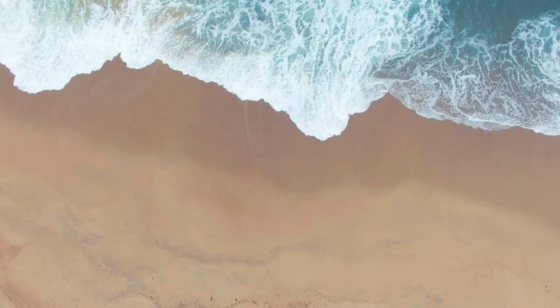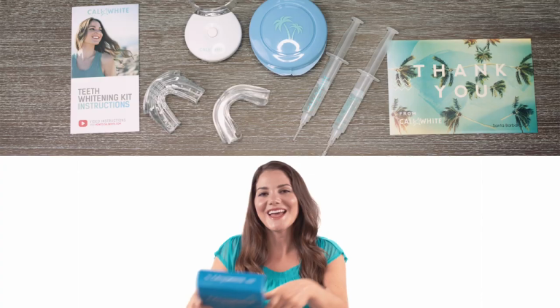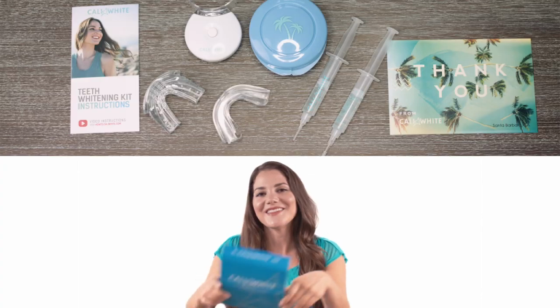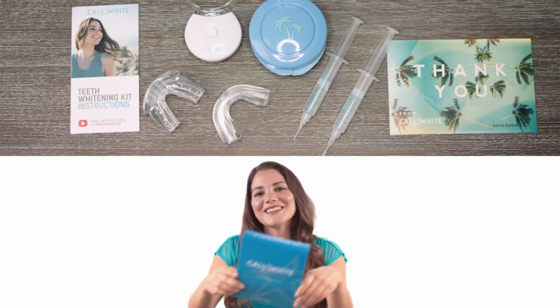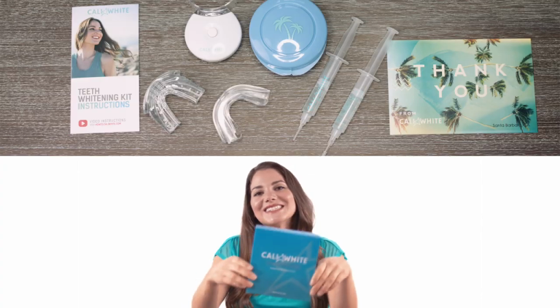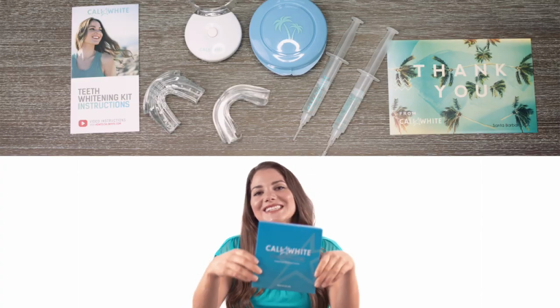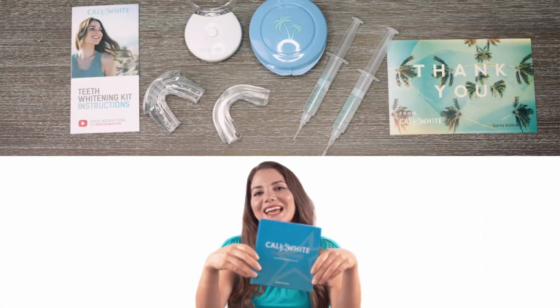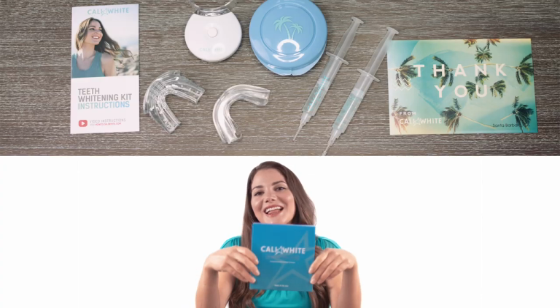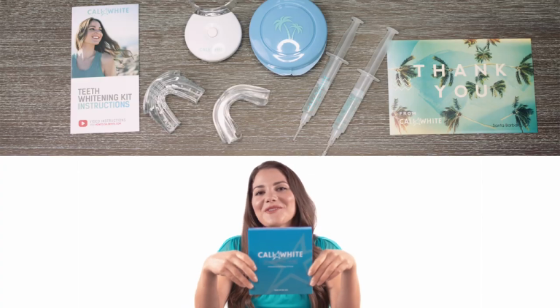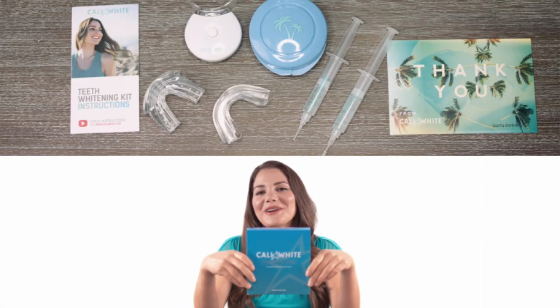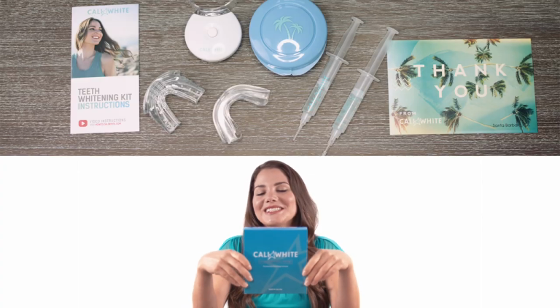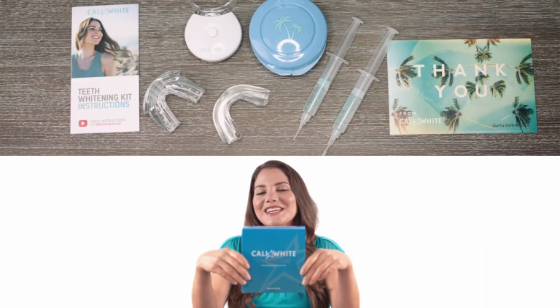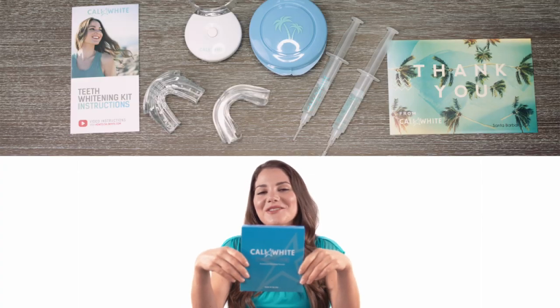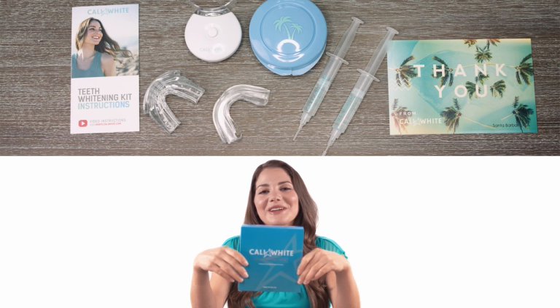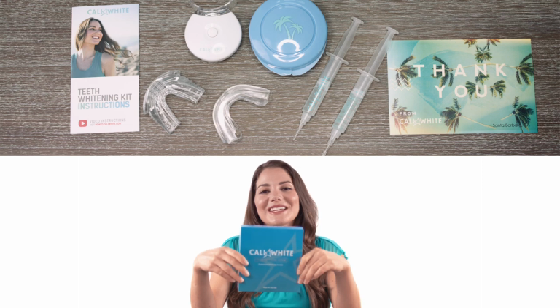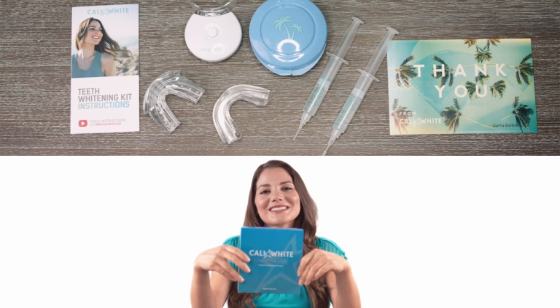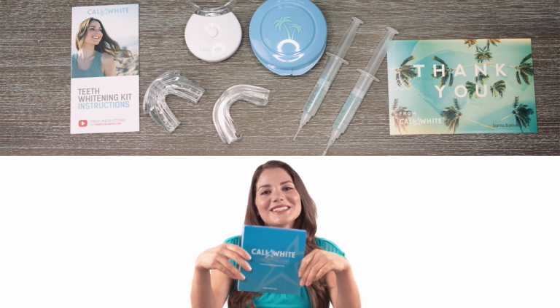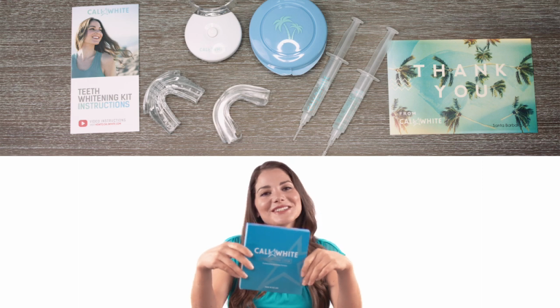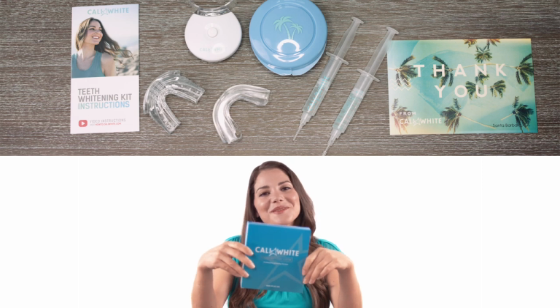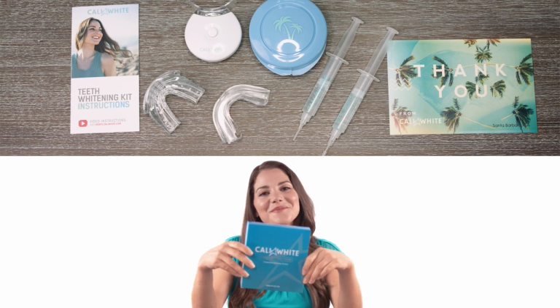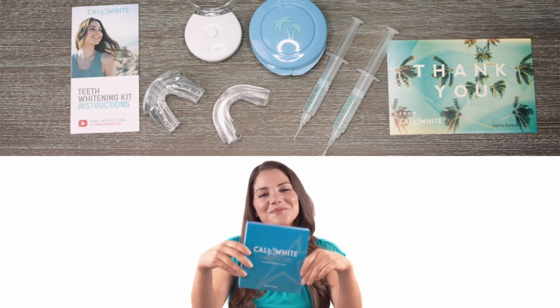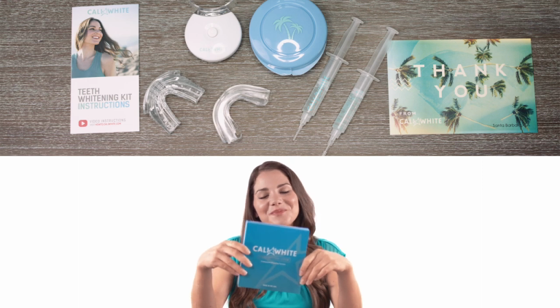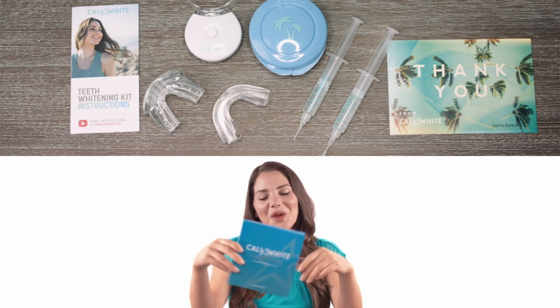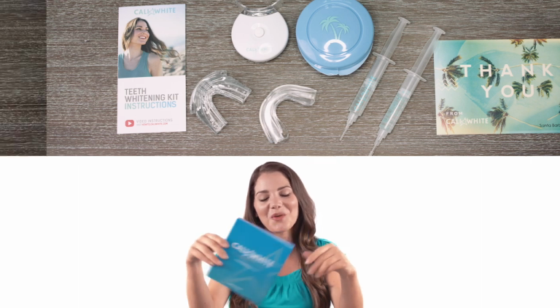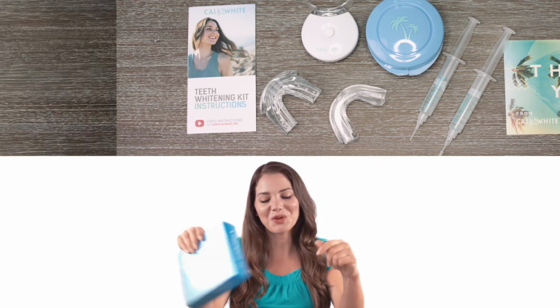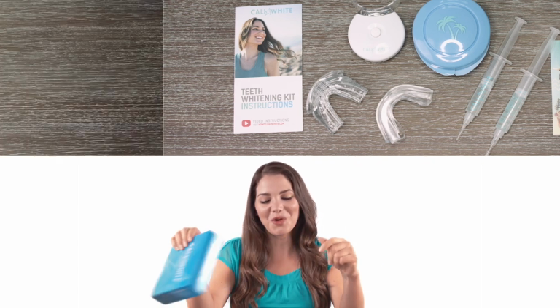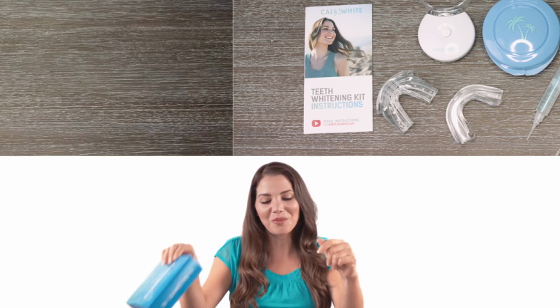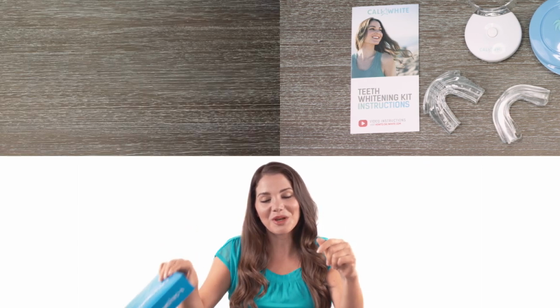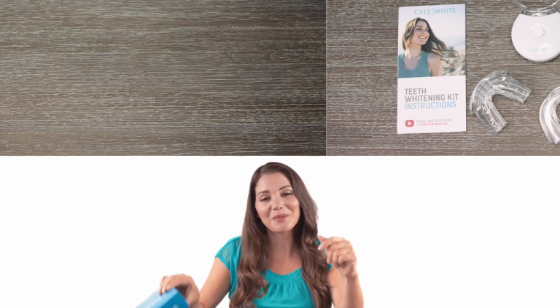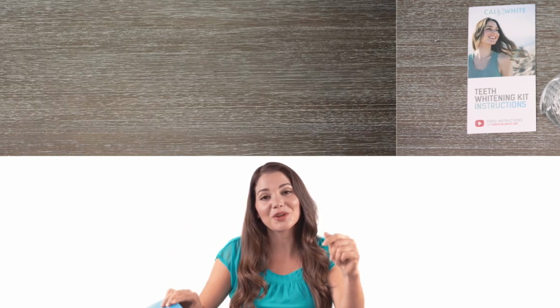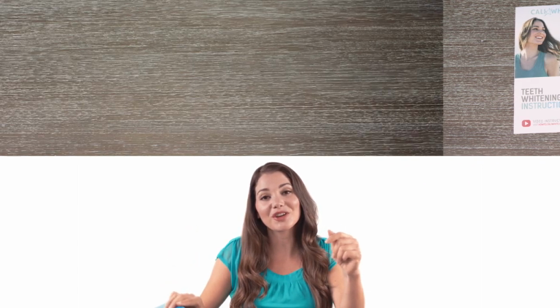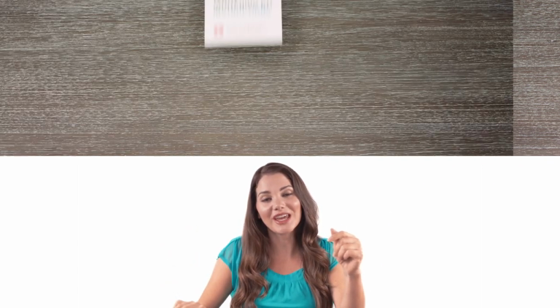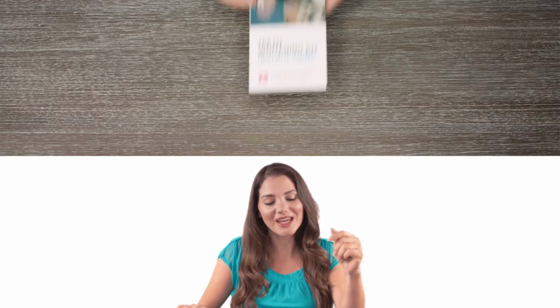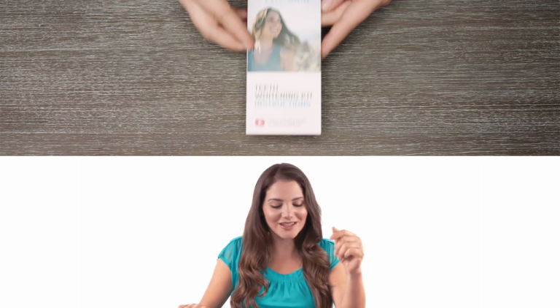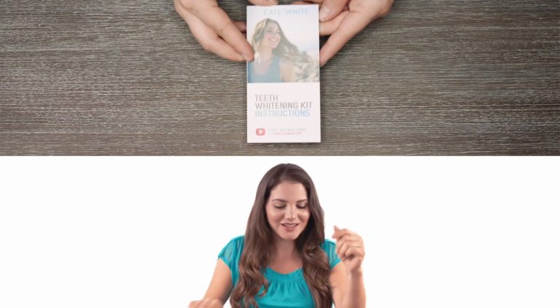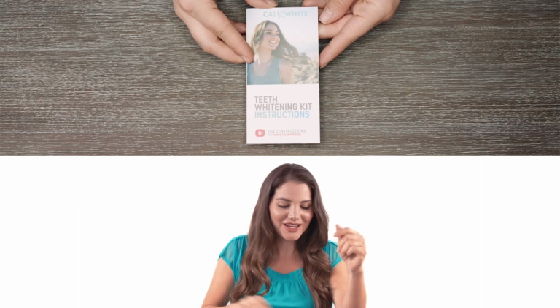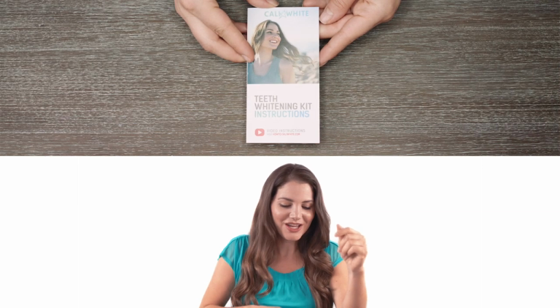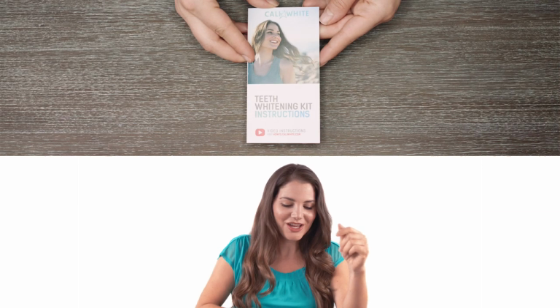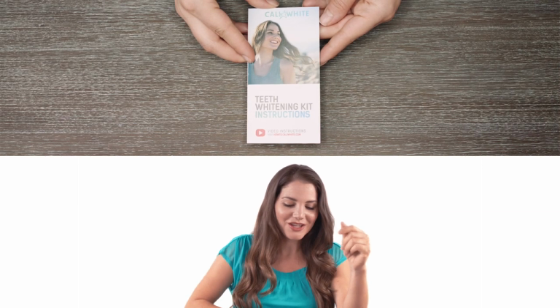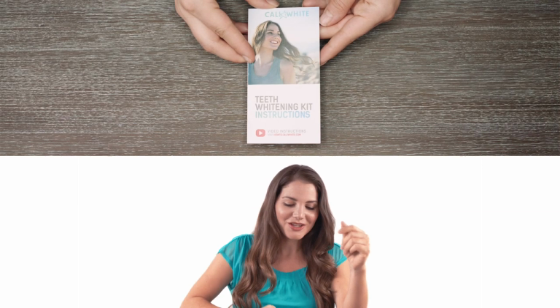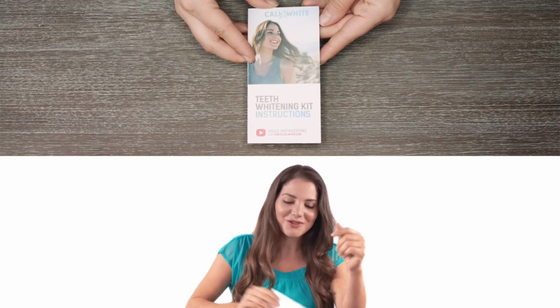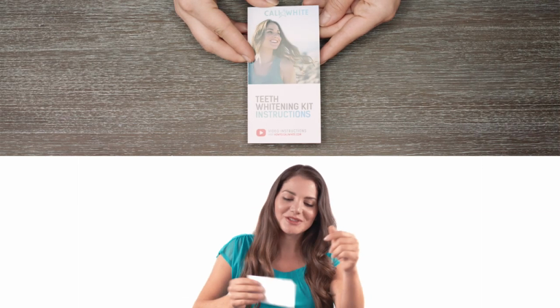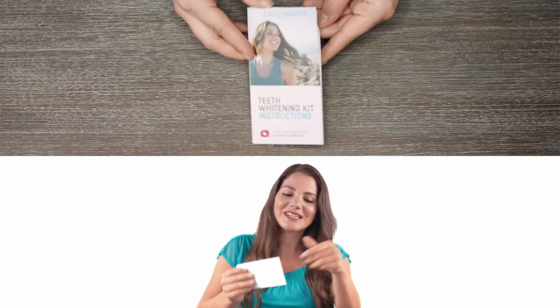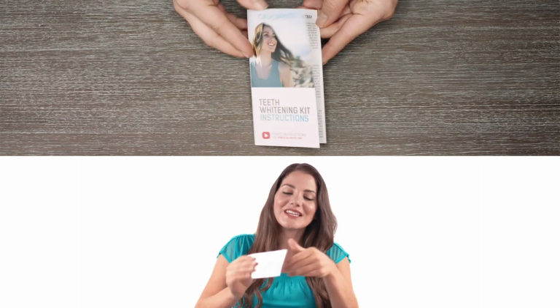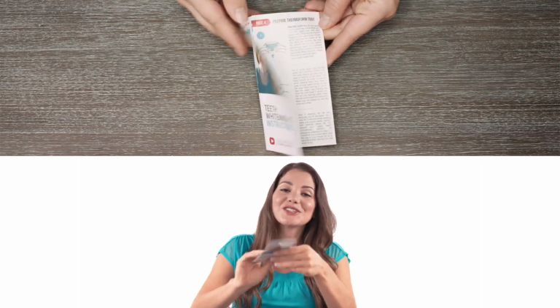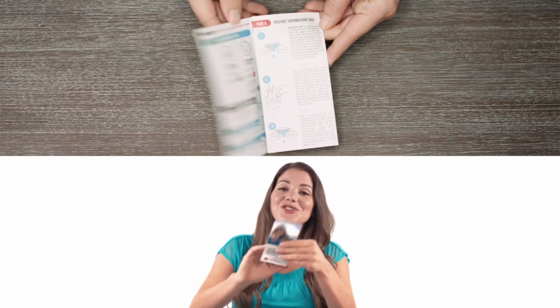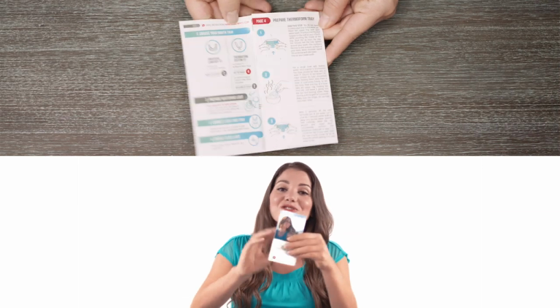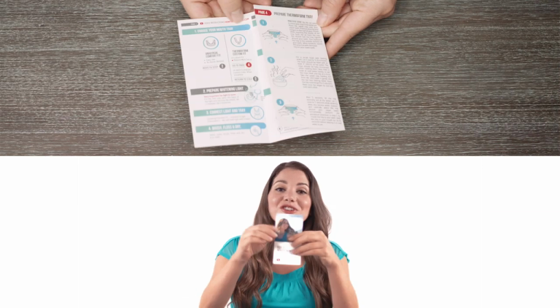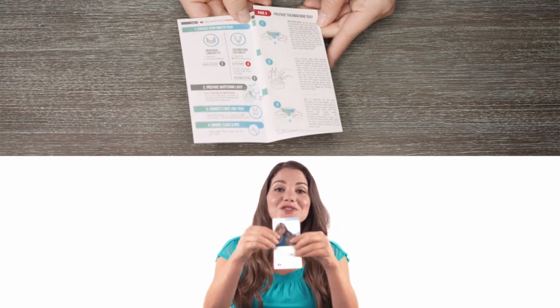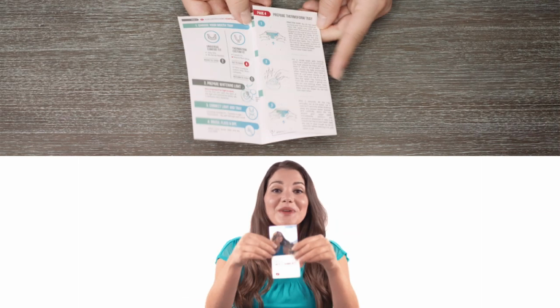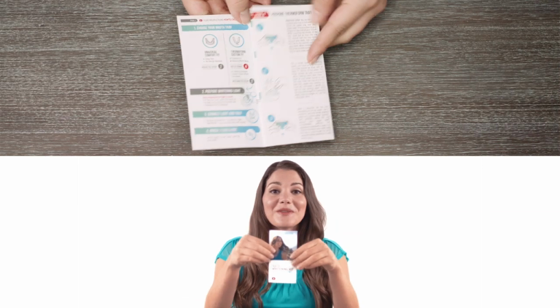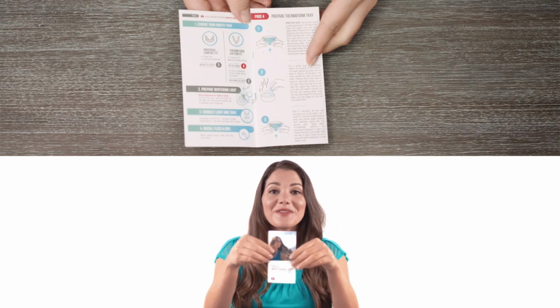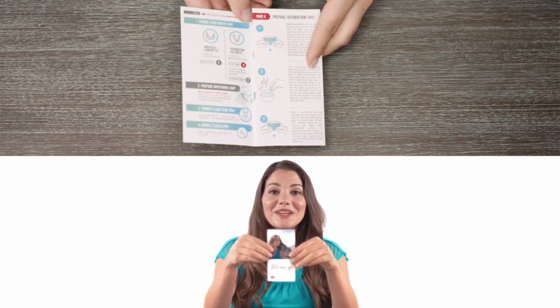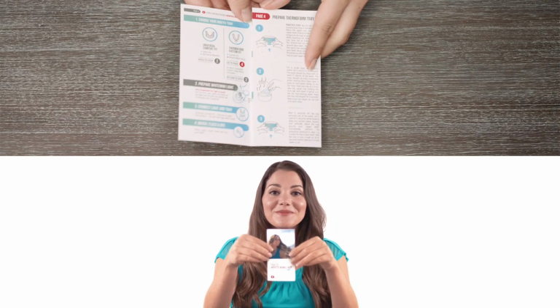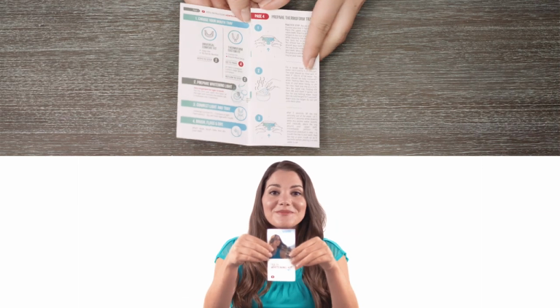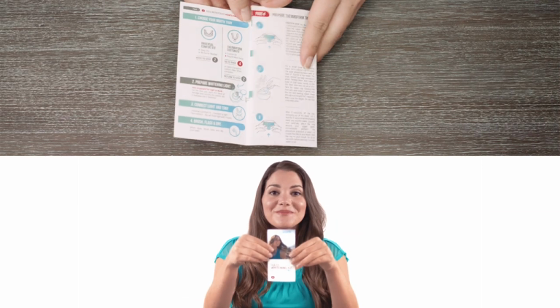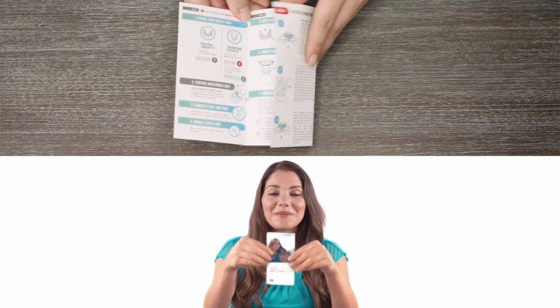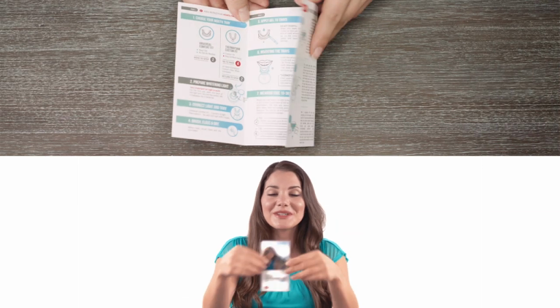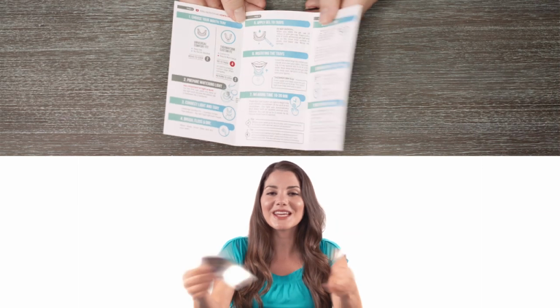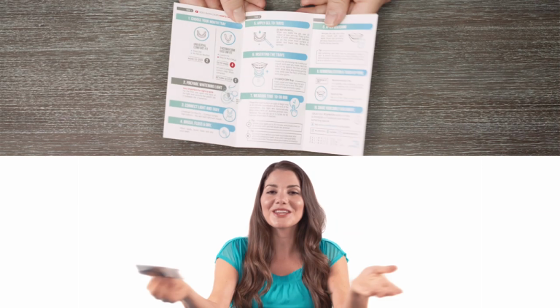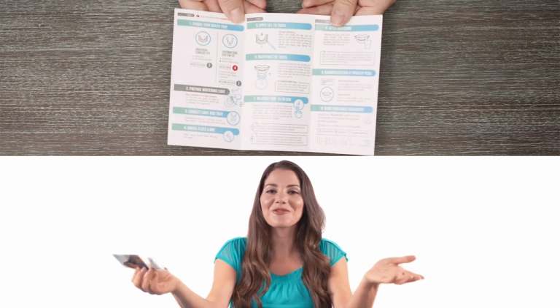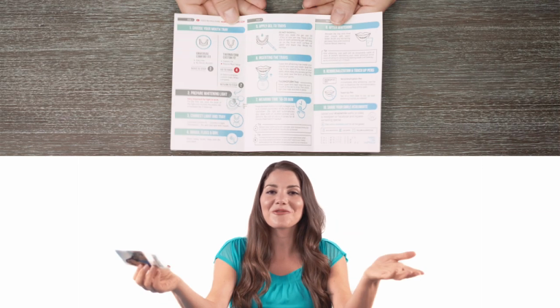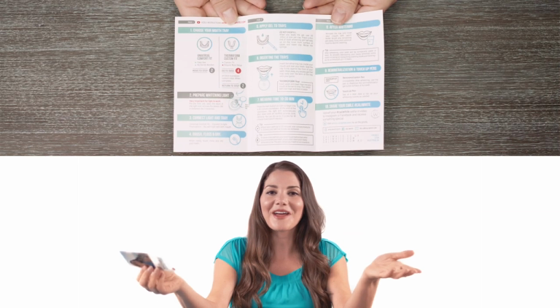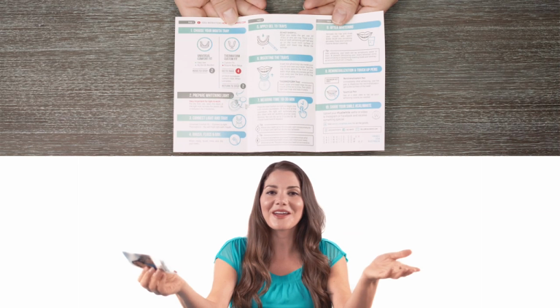This is the Kali White Teeth Whitening System. When you open up your kit, you'll see an instruction pamphlet. I'm going to take you through that.